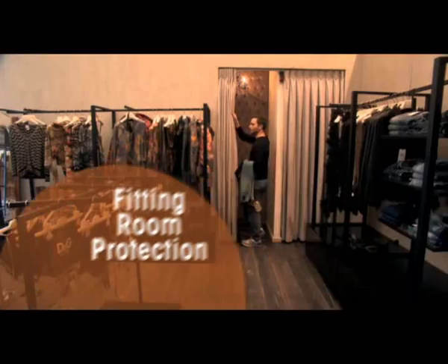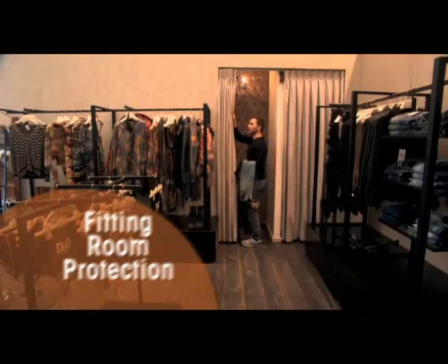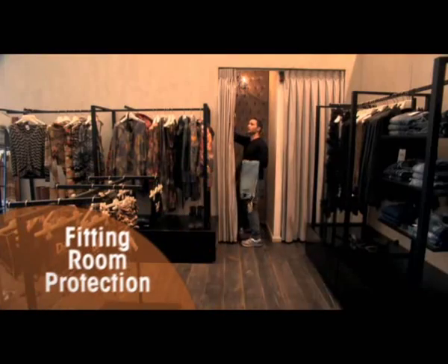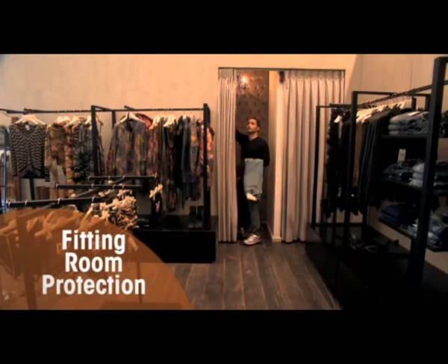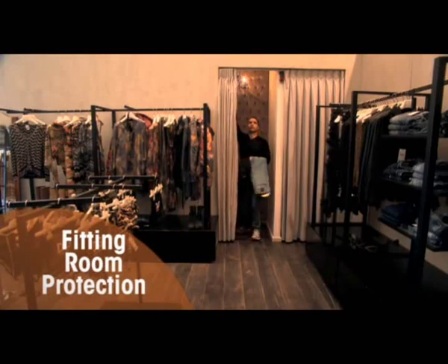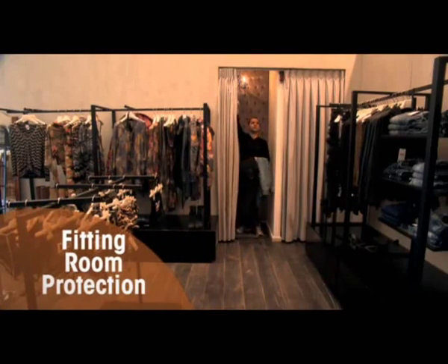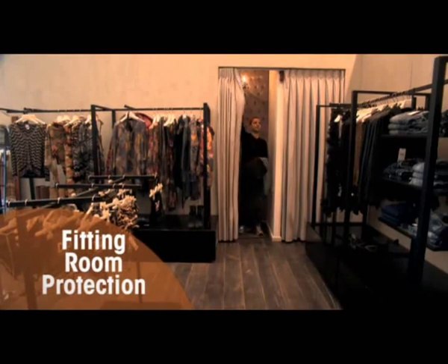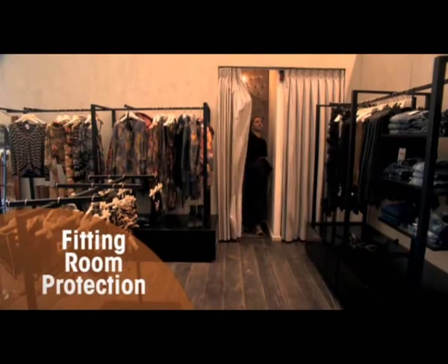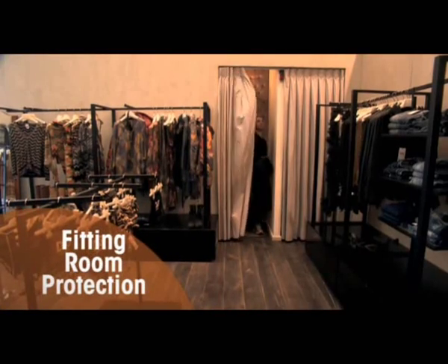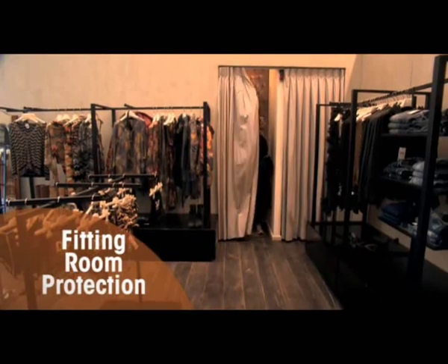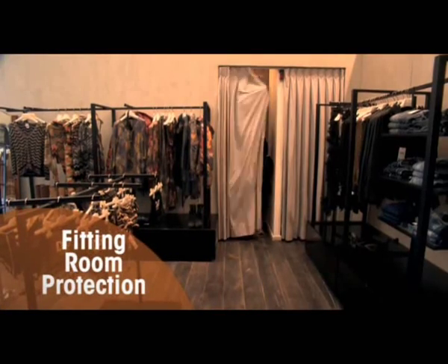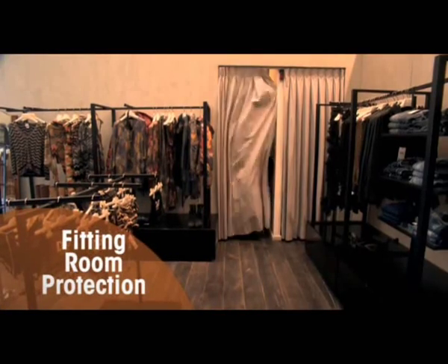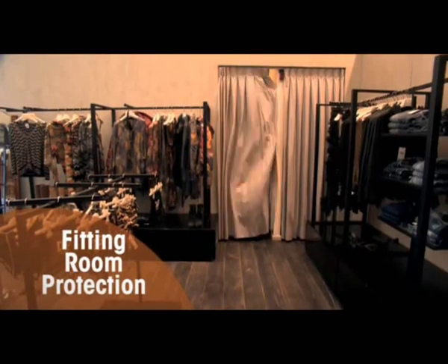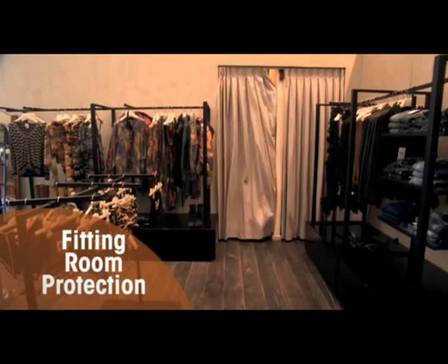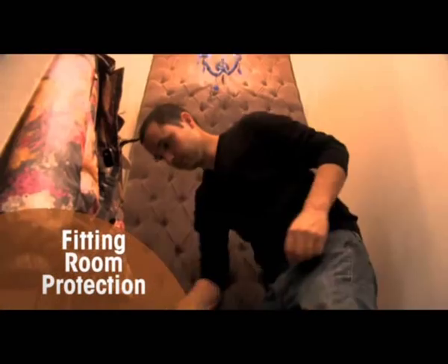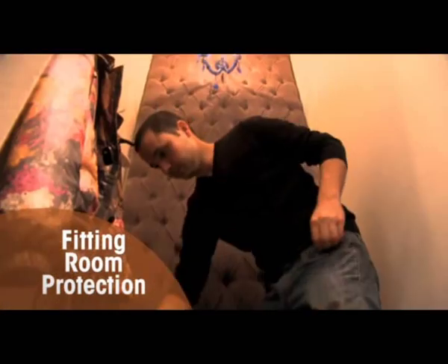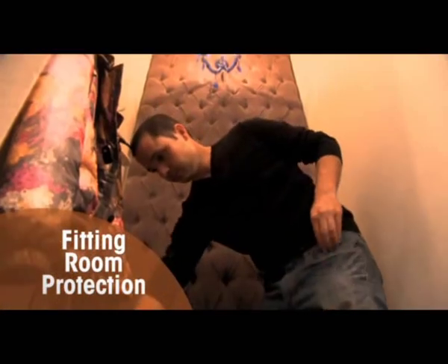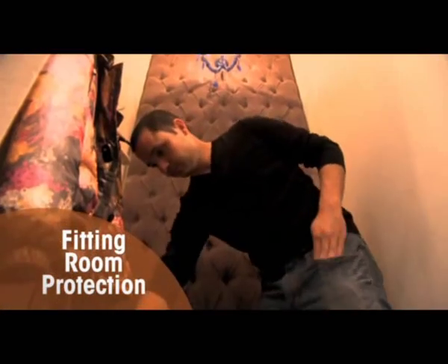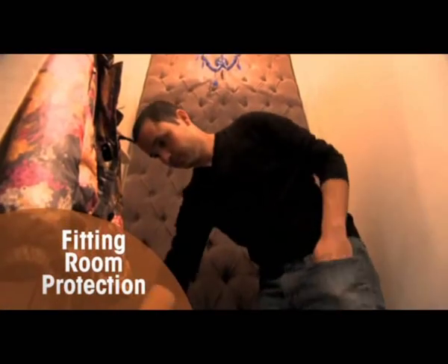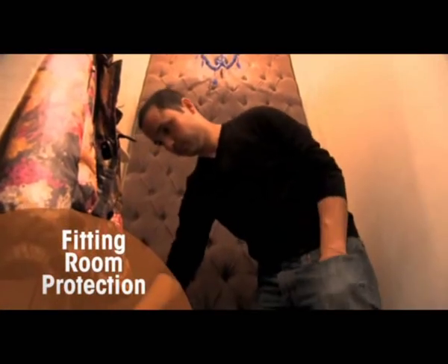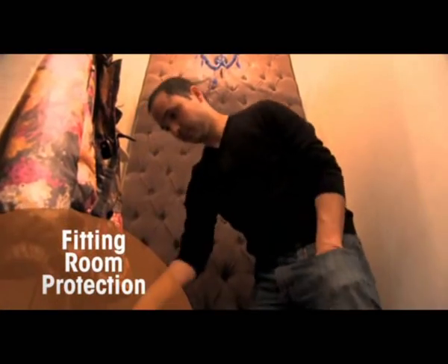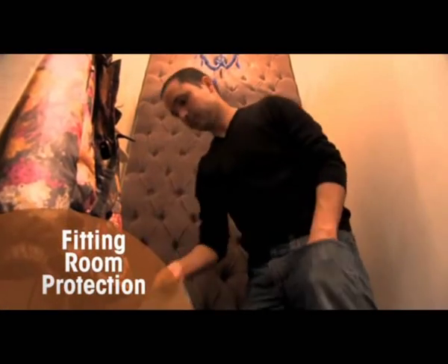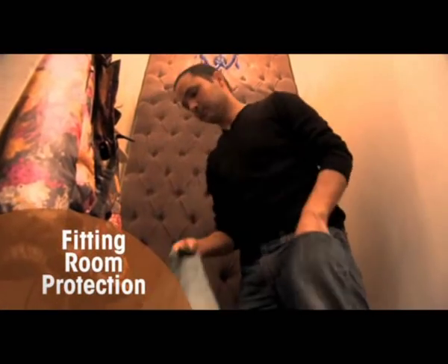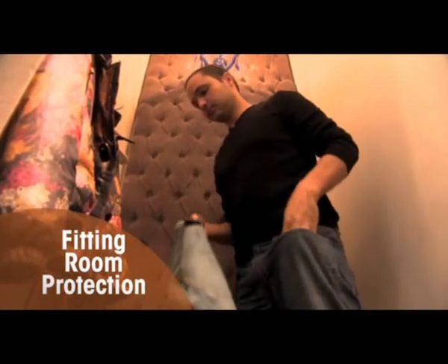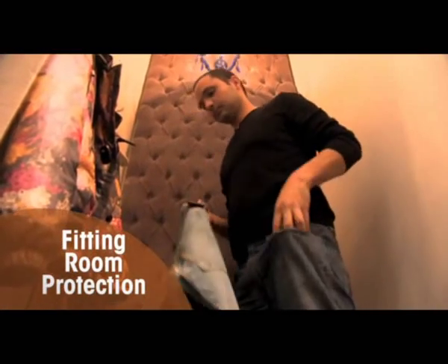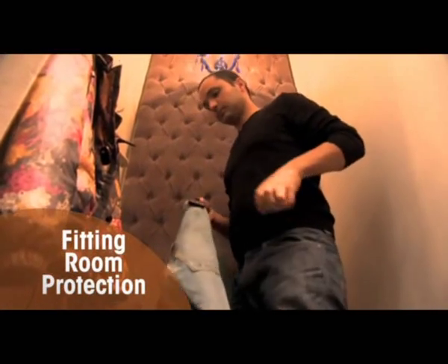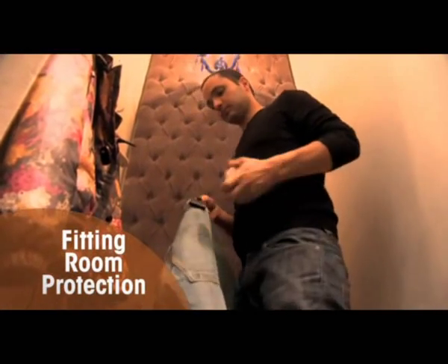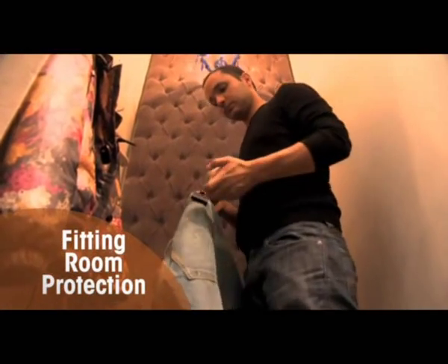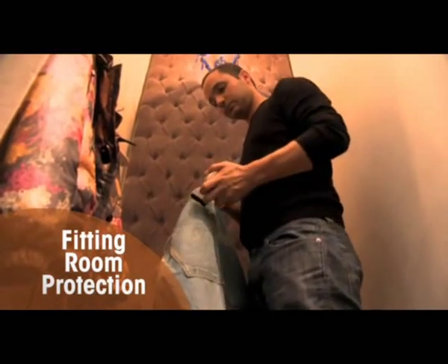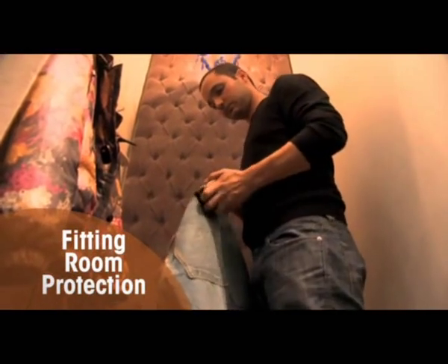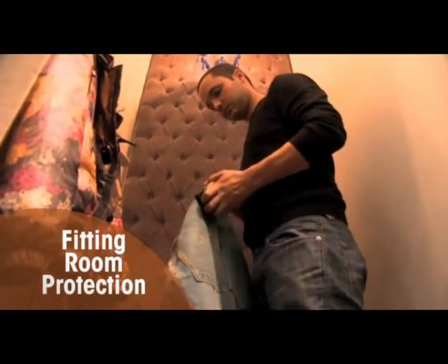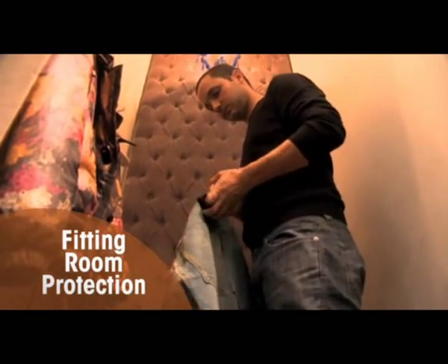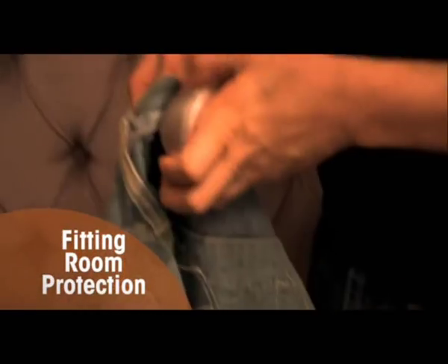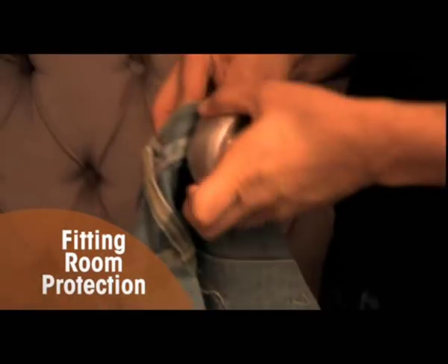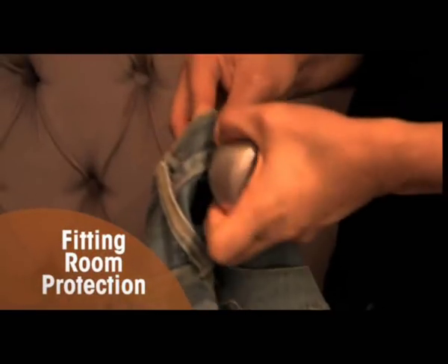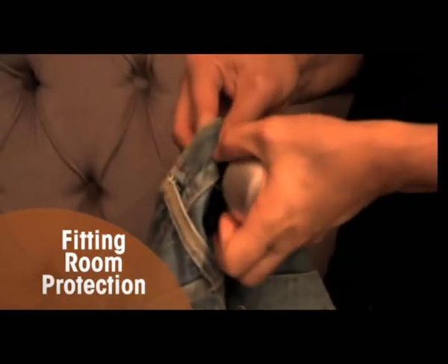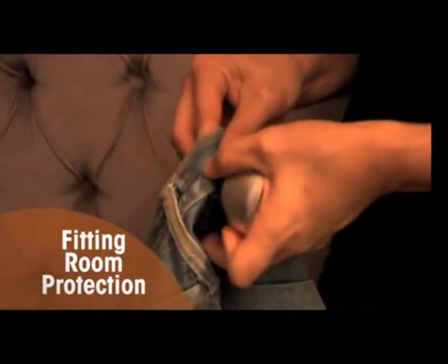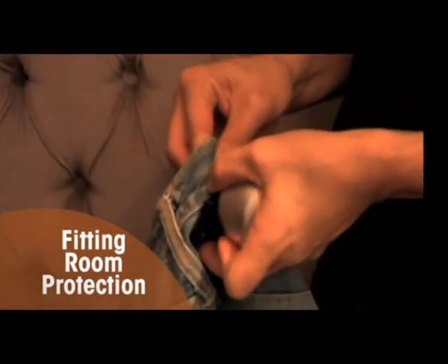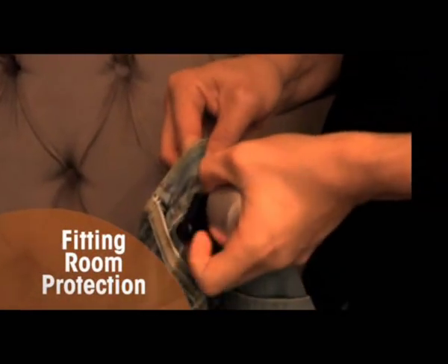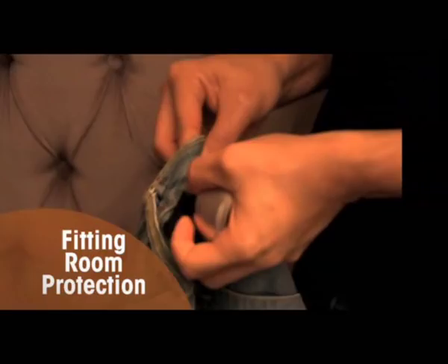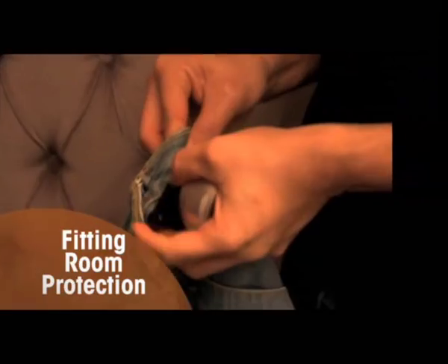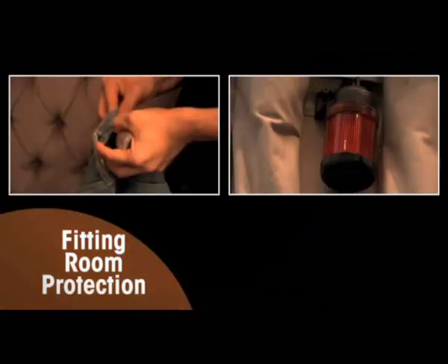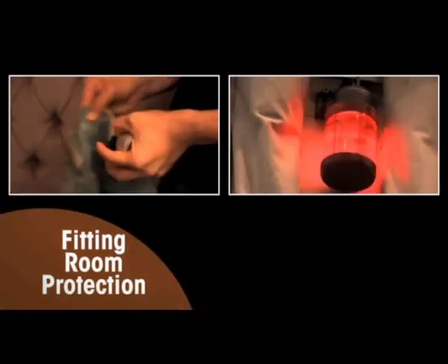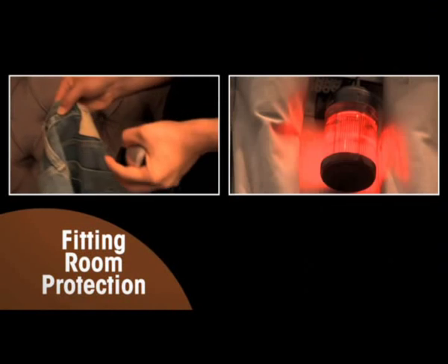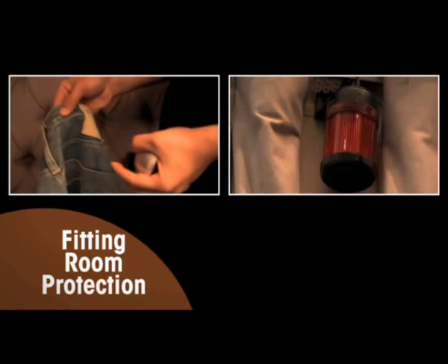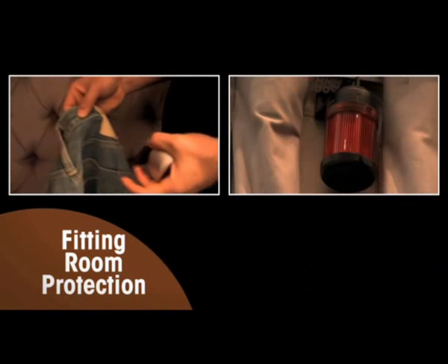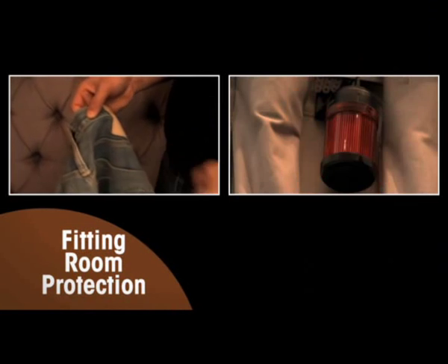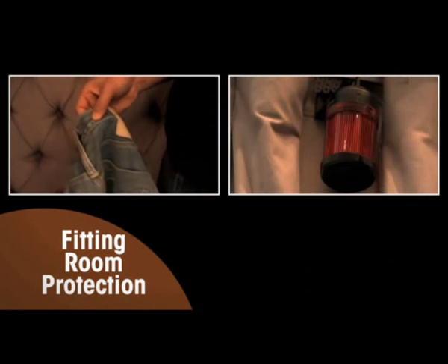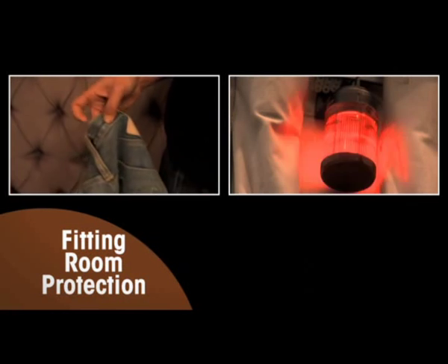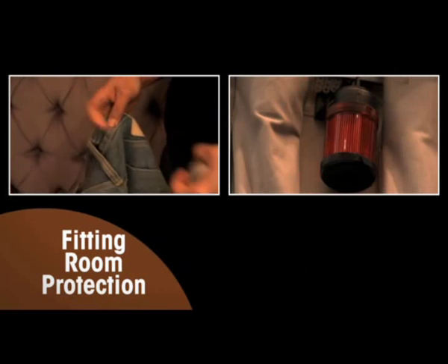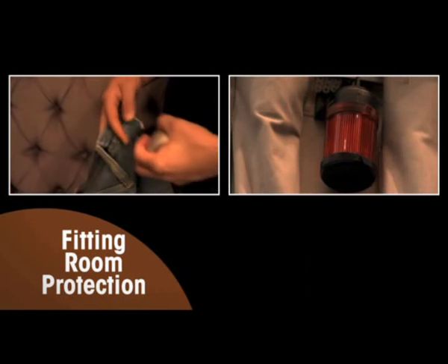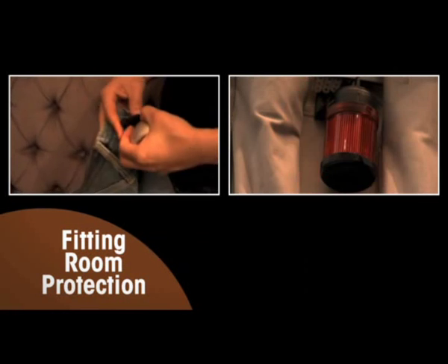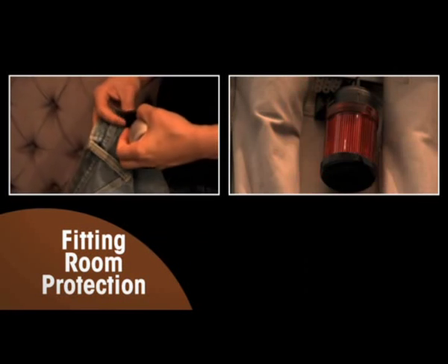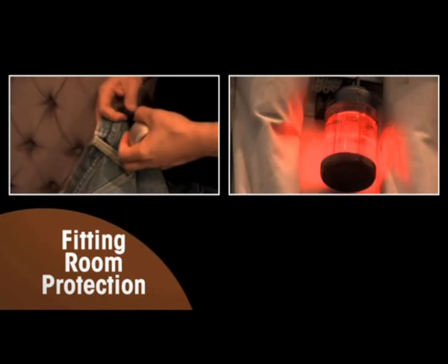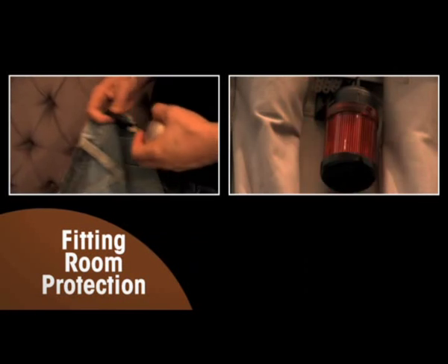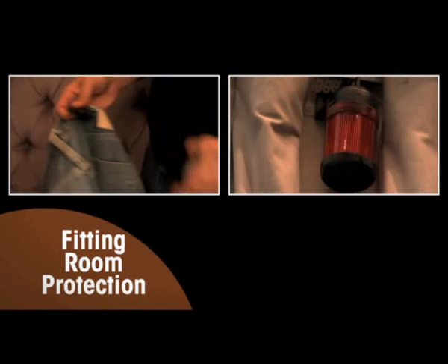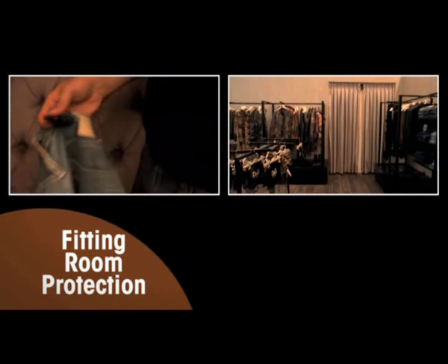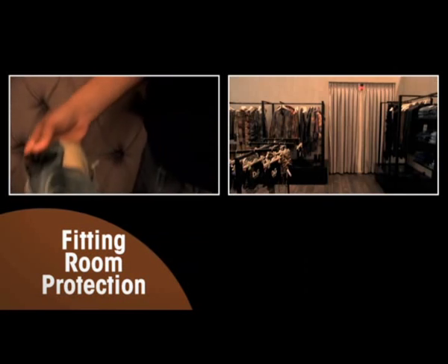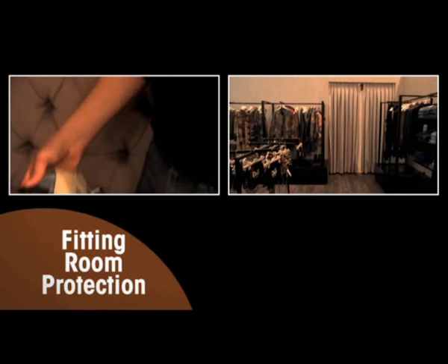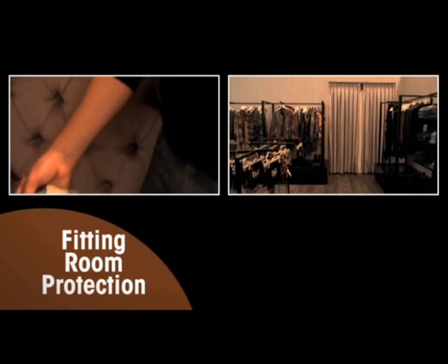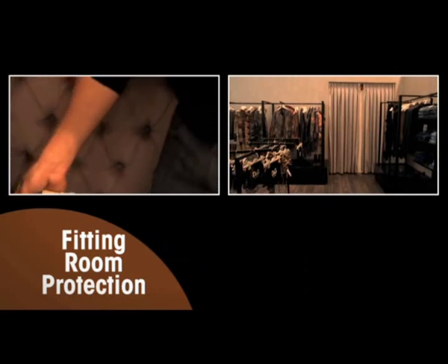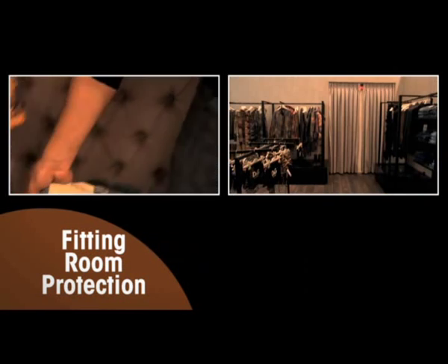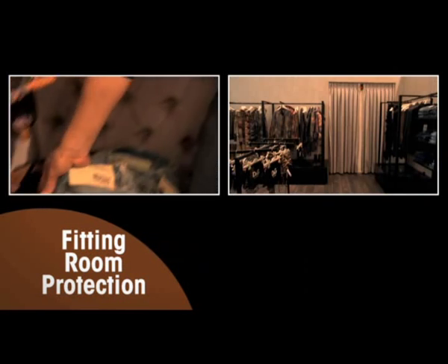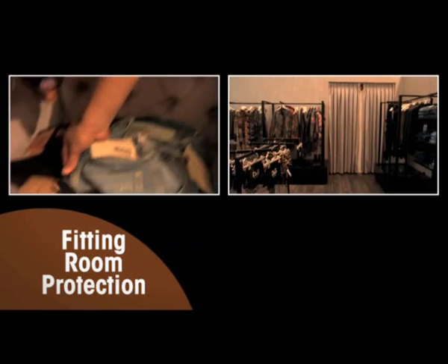Fitting room protection offers tag tampering alarms and alerts store security upon any attempt to dismount the tag.